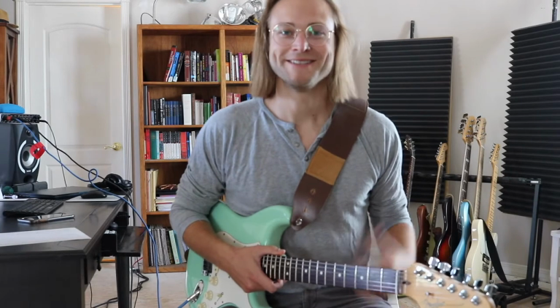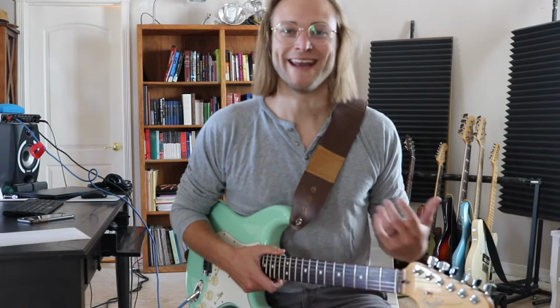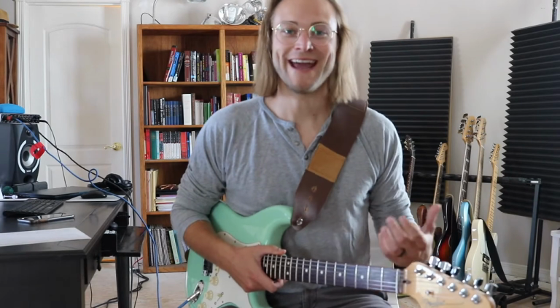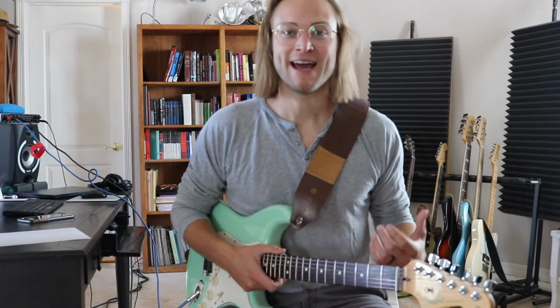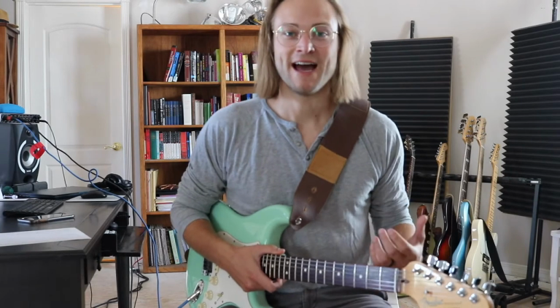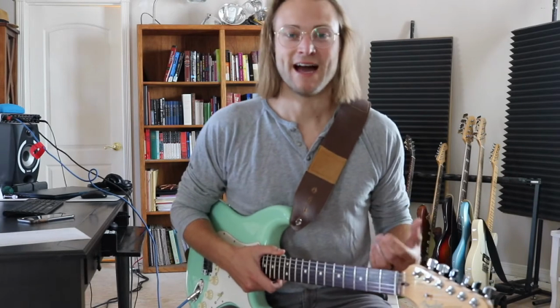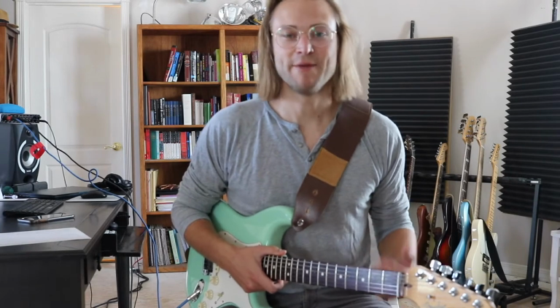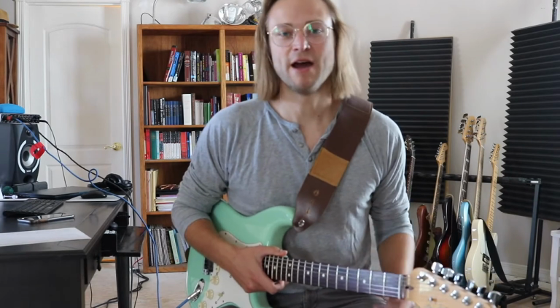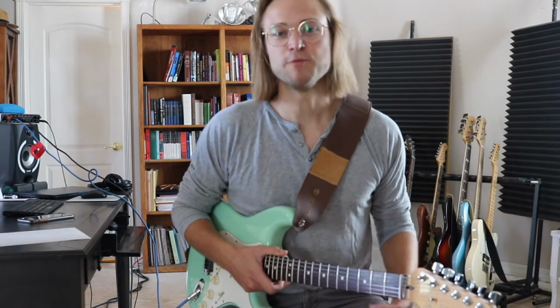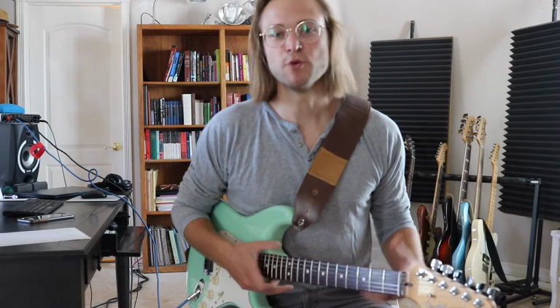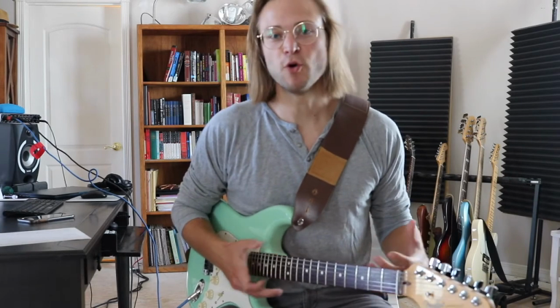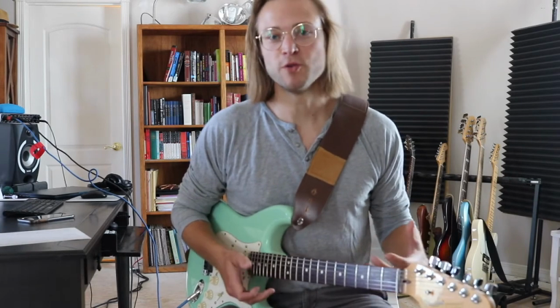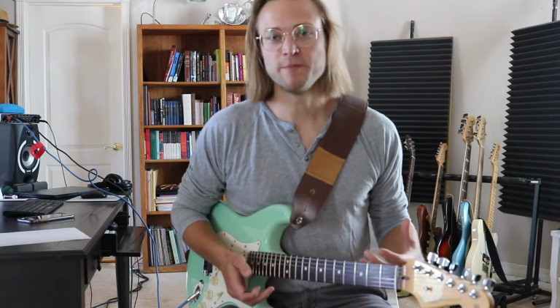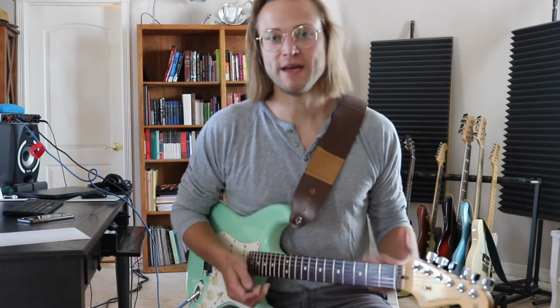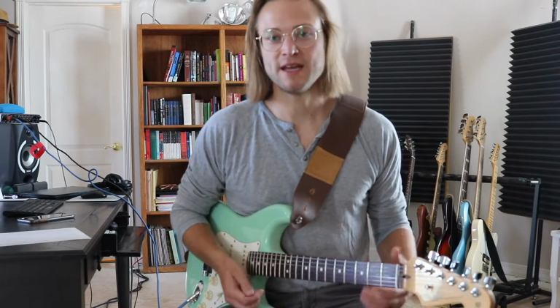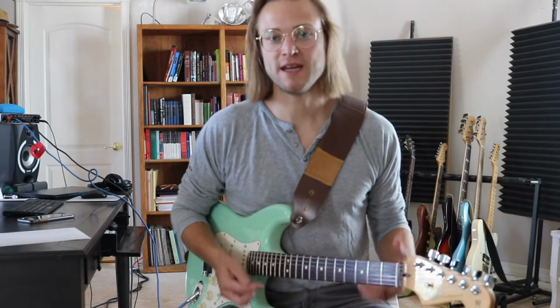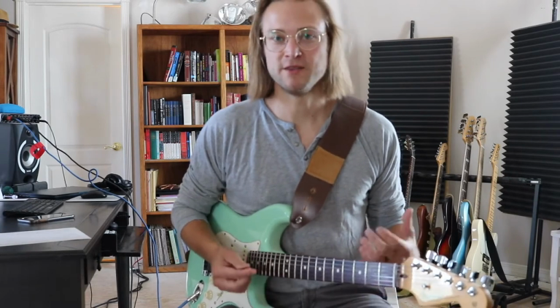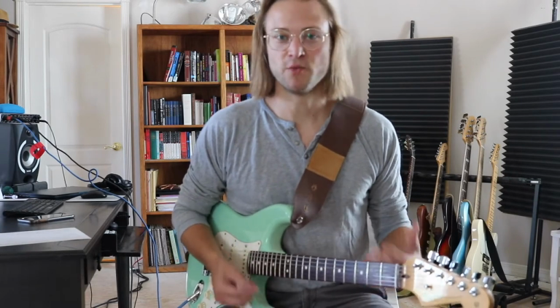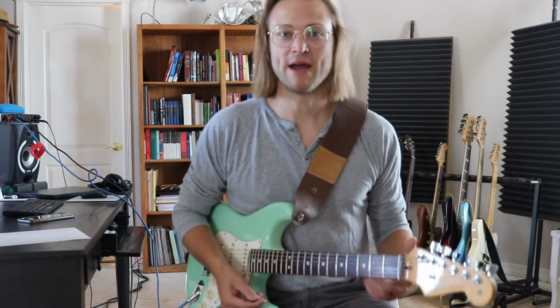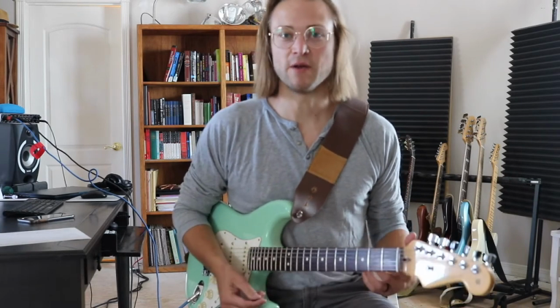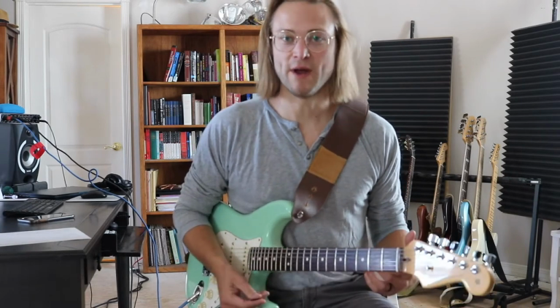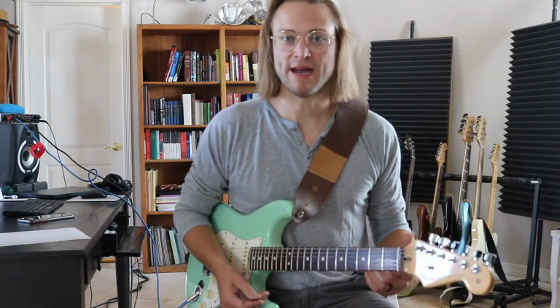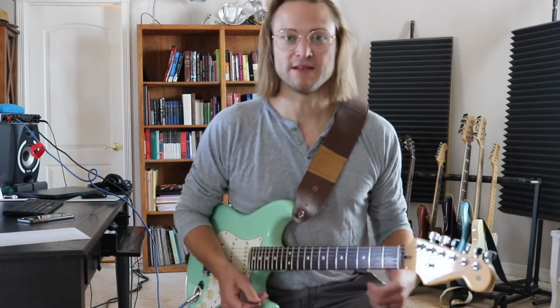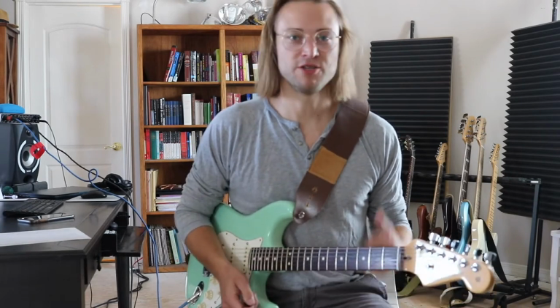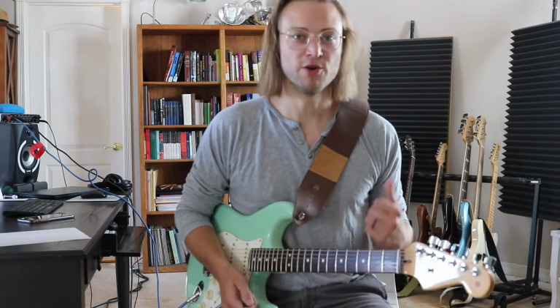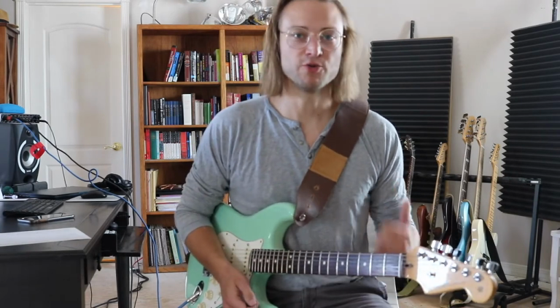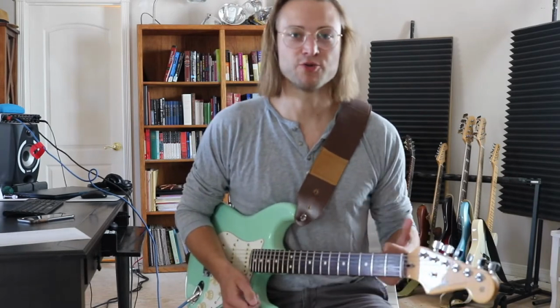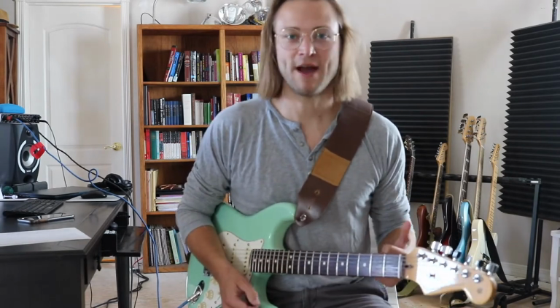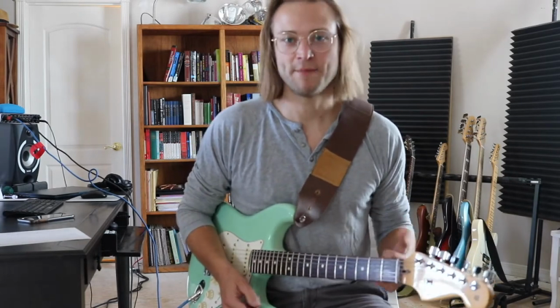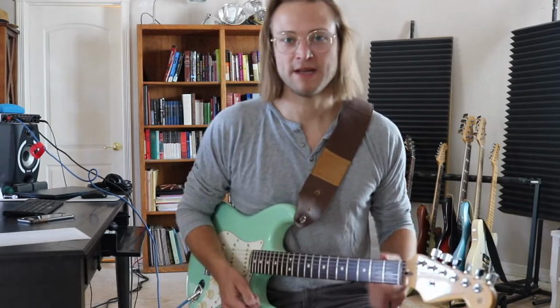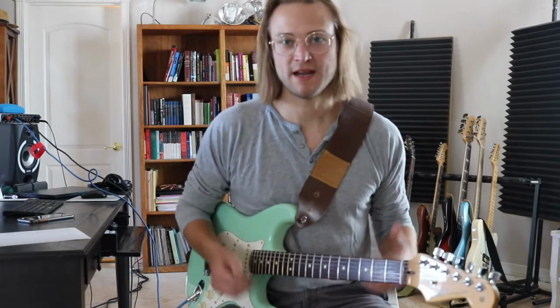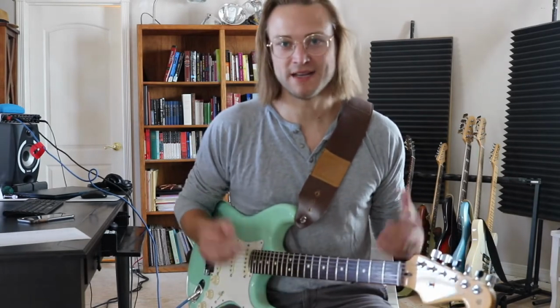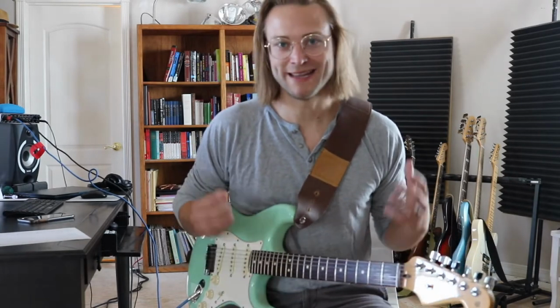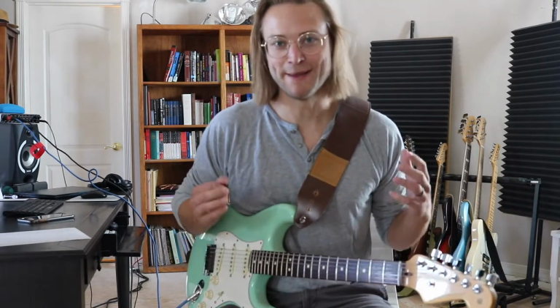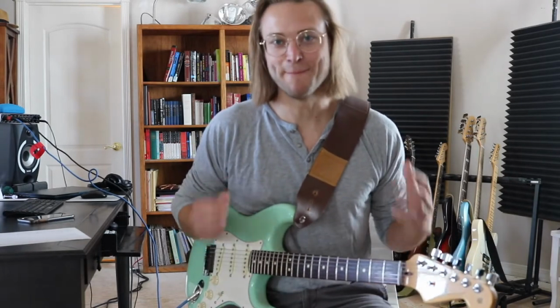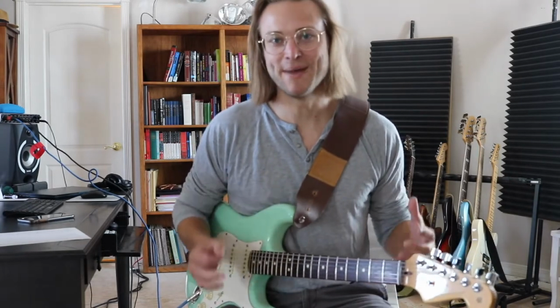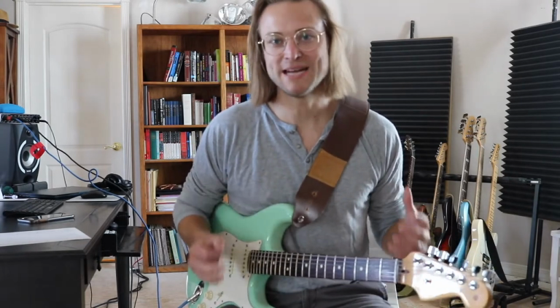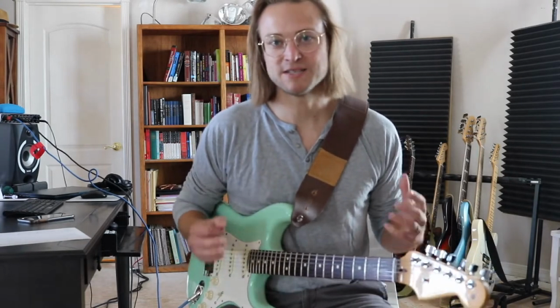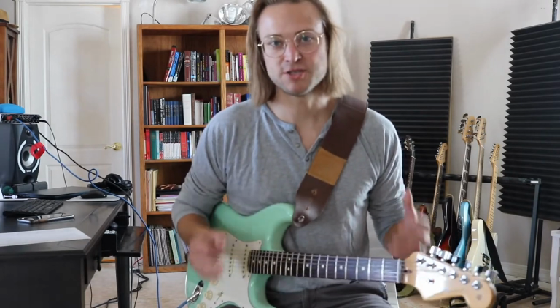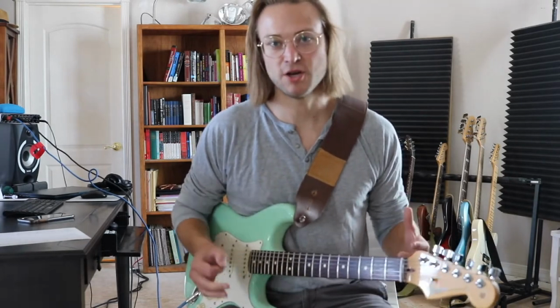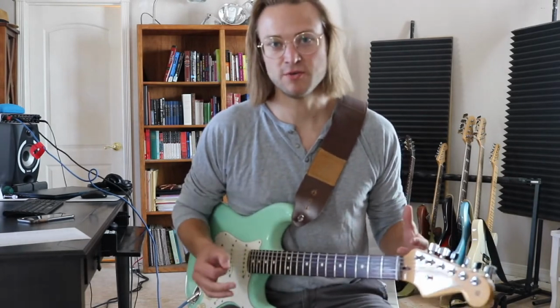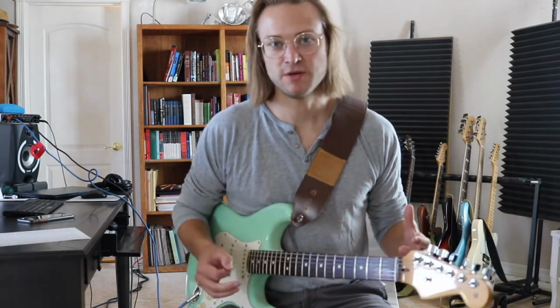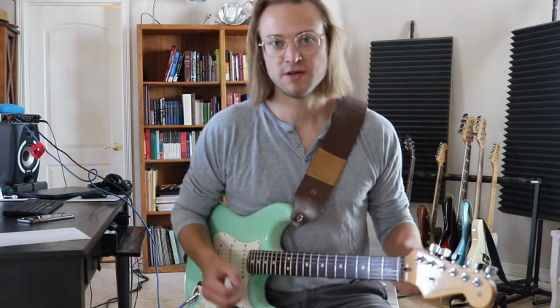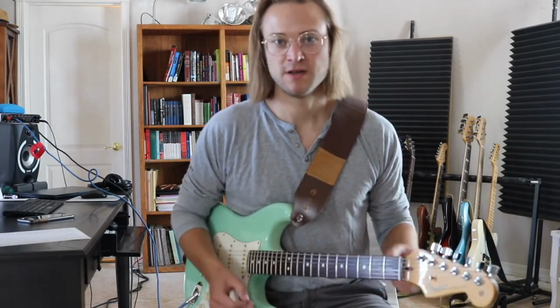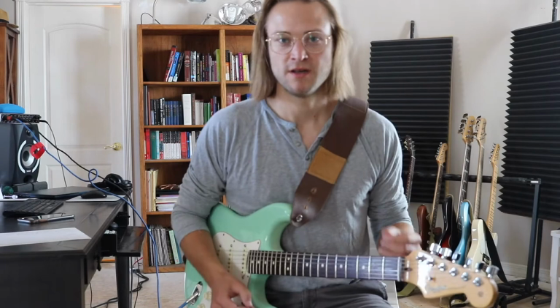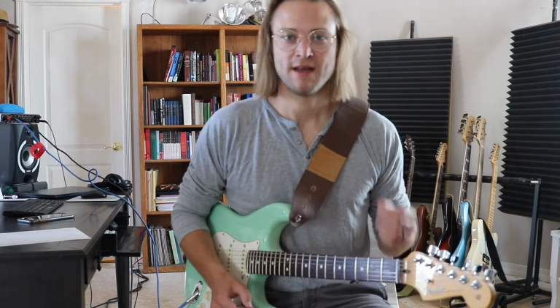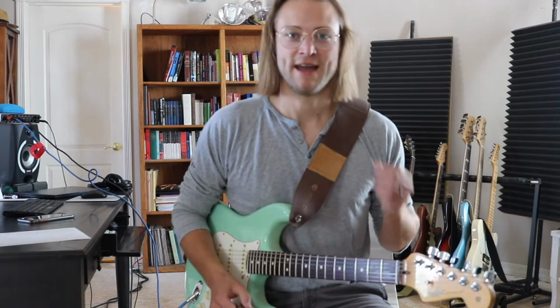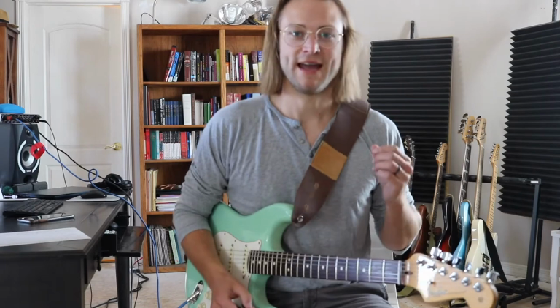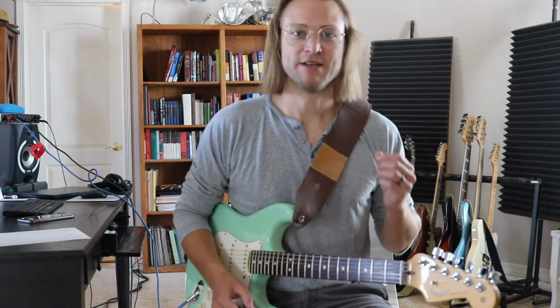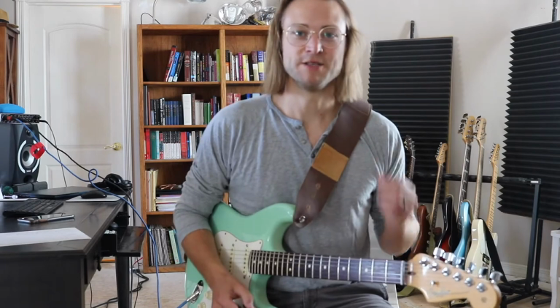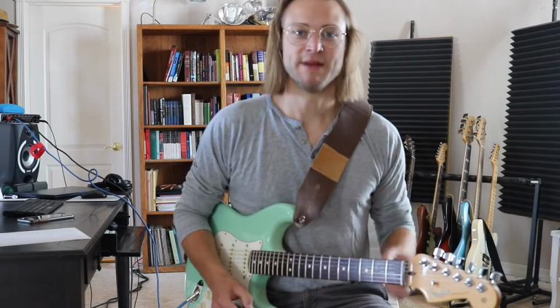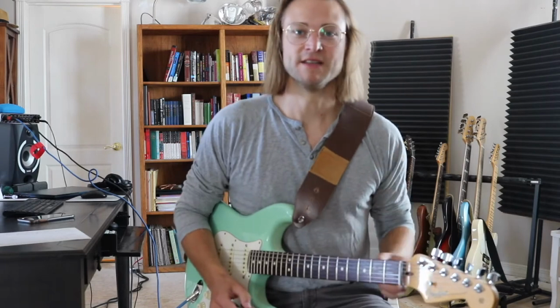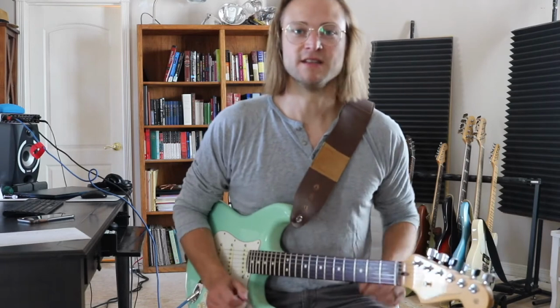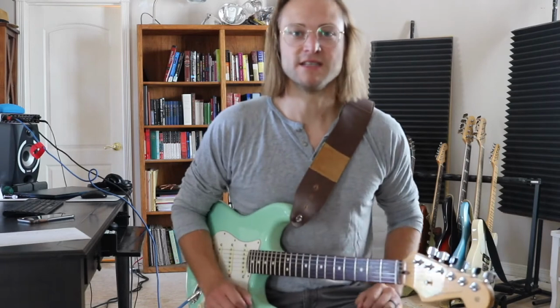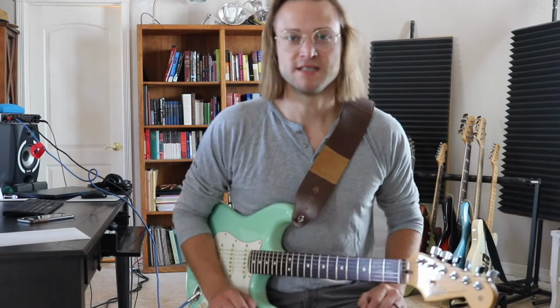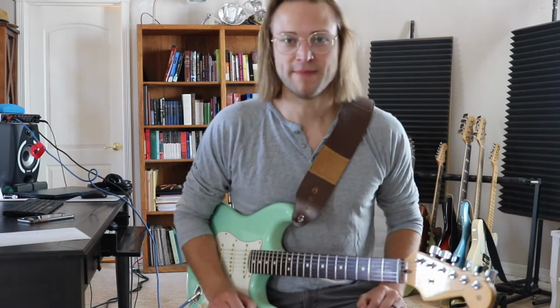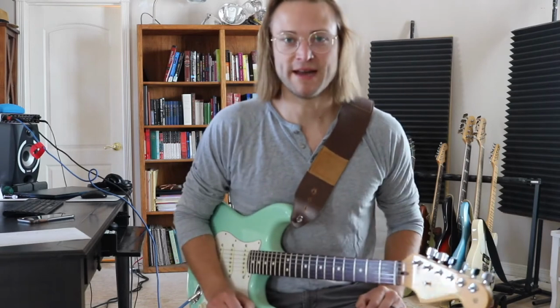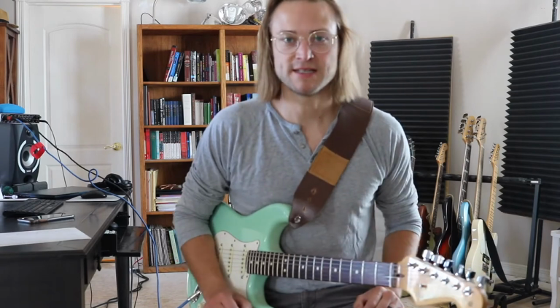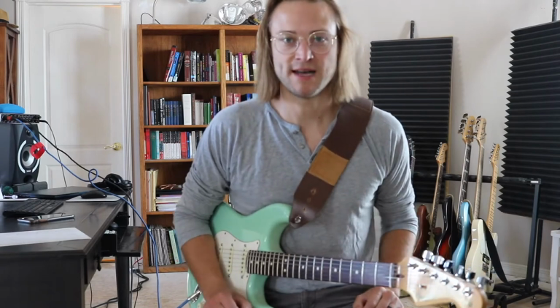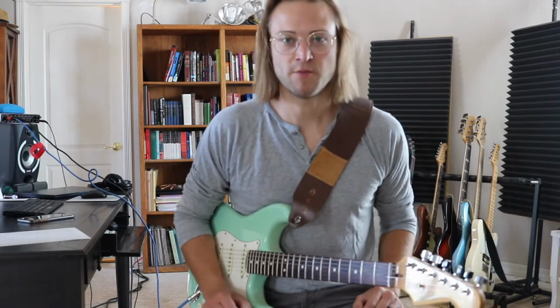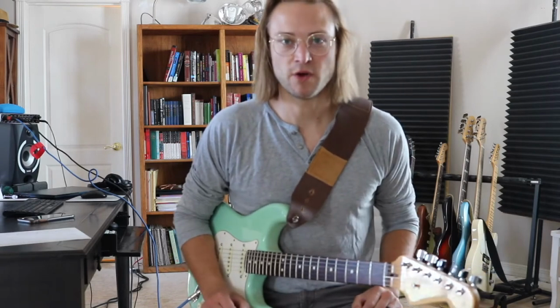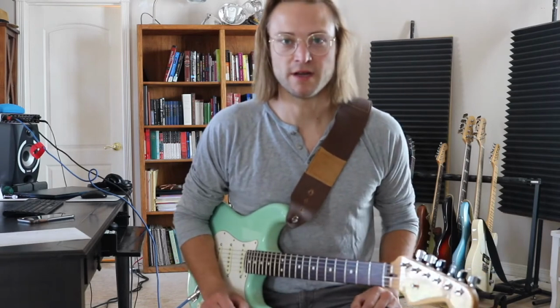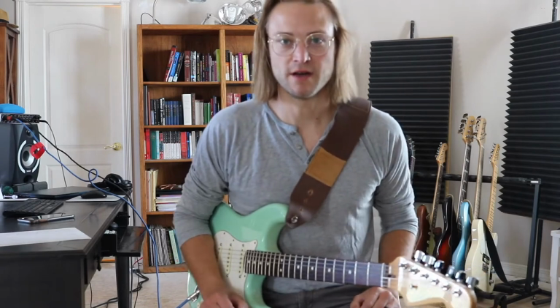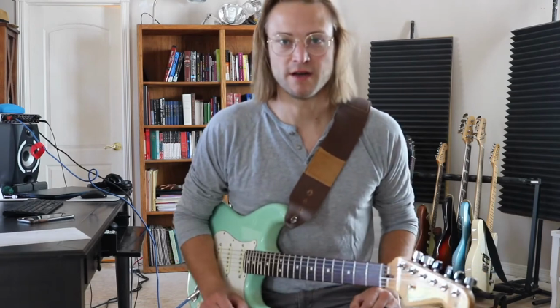Today I'm going to help you hold the pick in the right way so you don't drop it, you get the best tone, and you spend the least amount of time working on it.